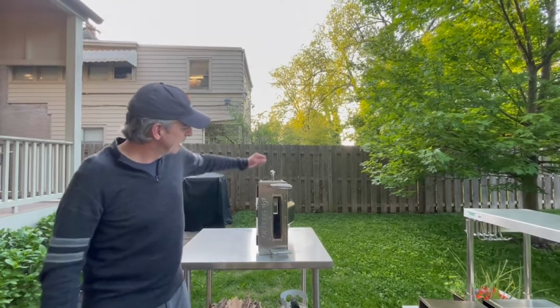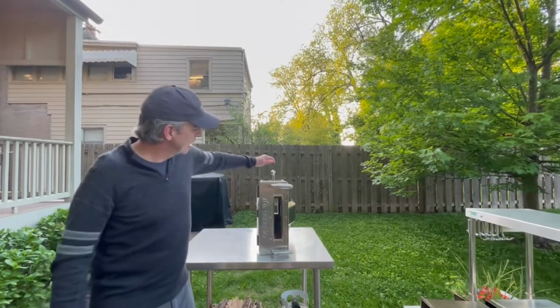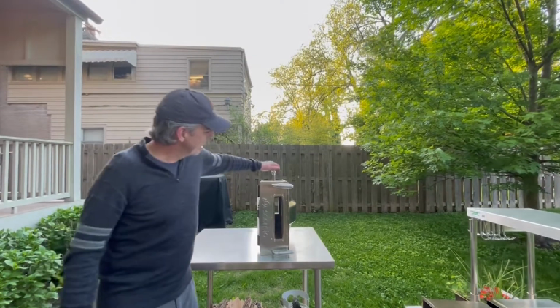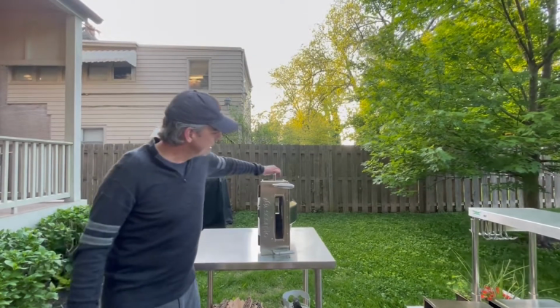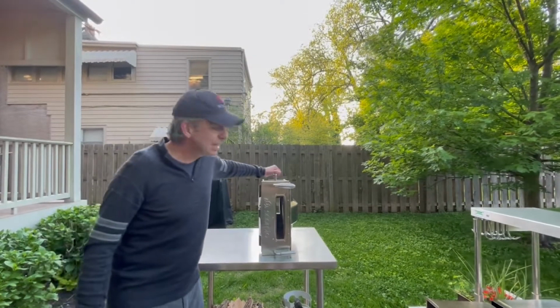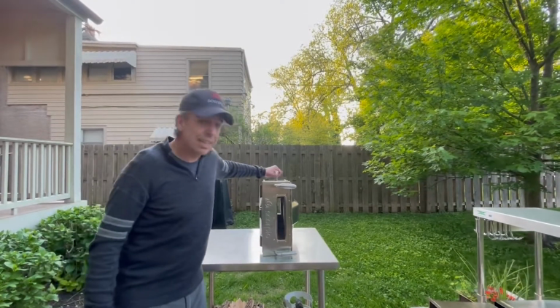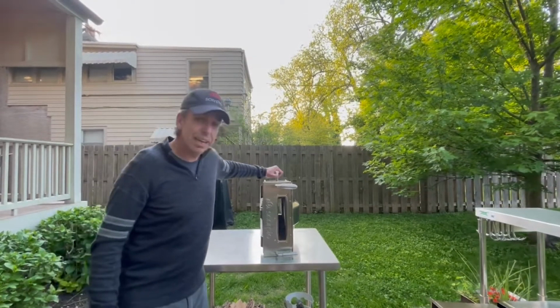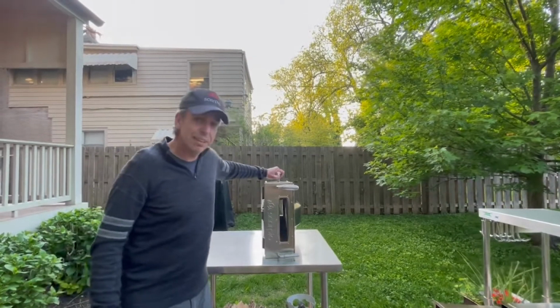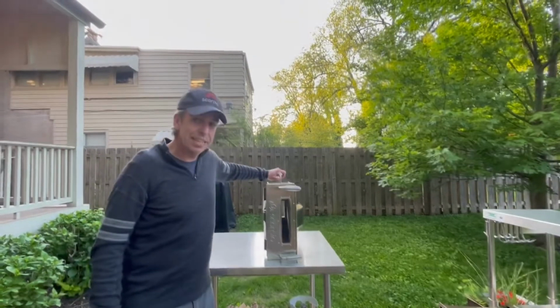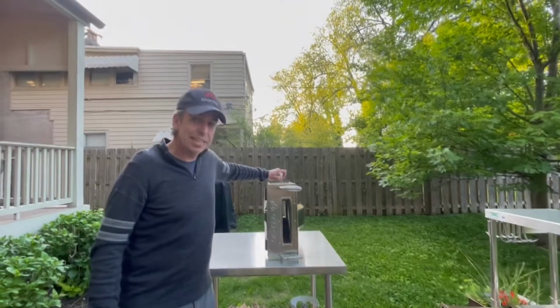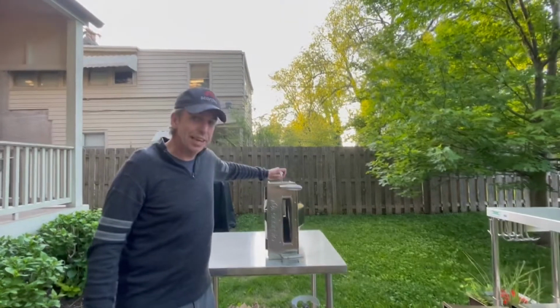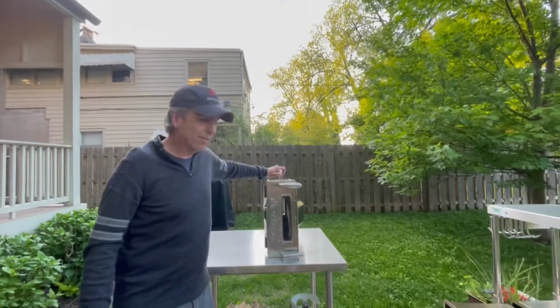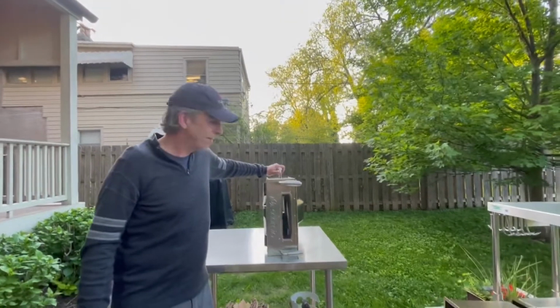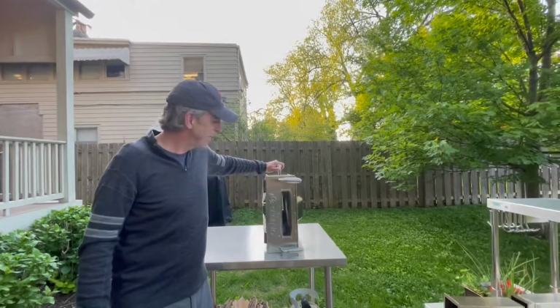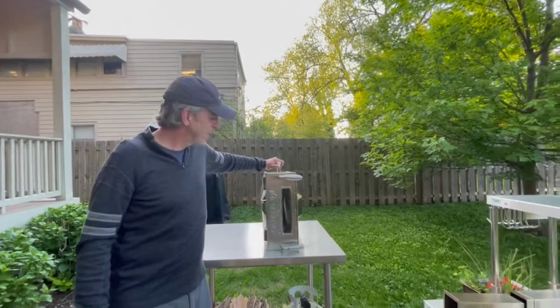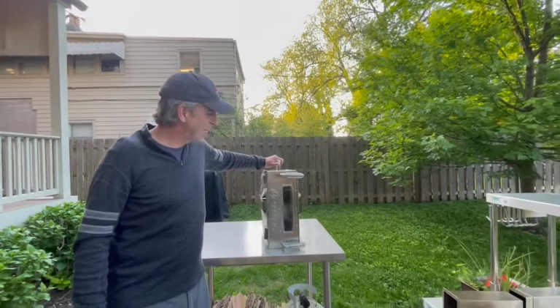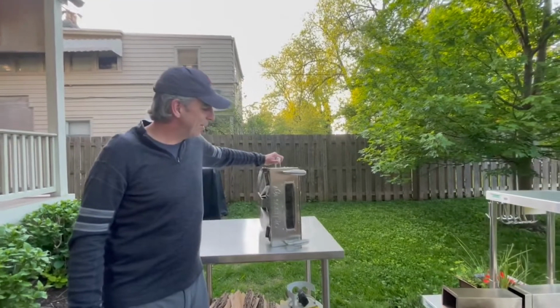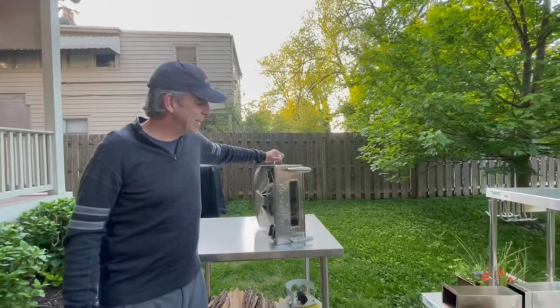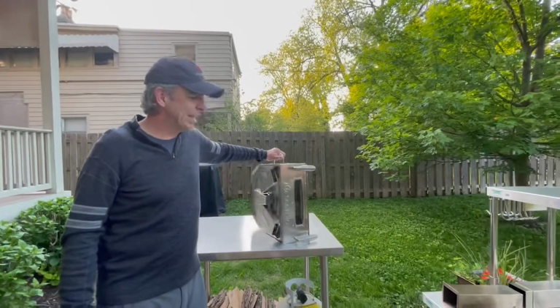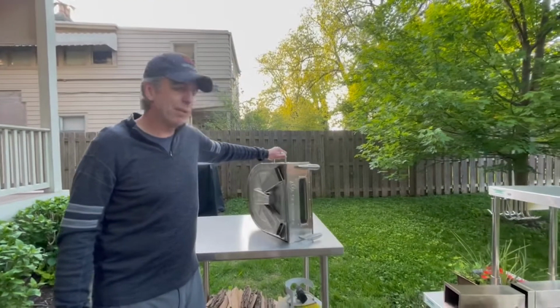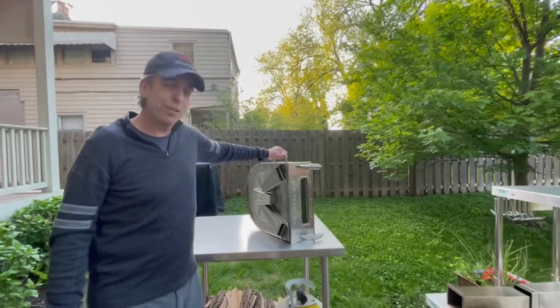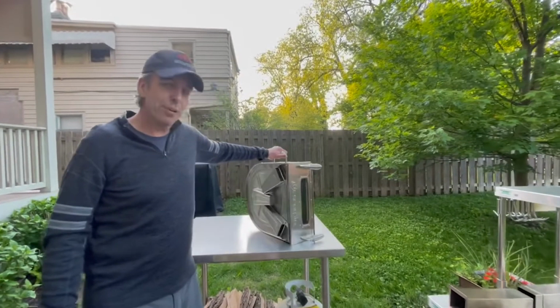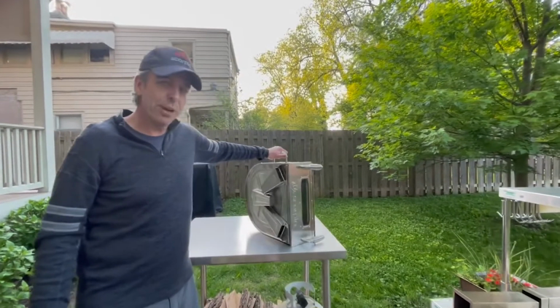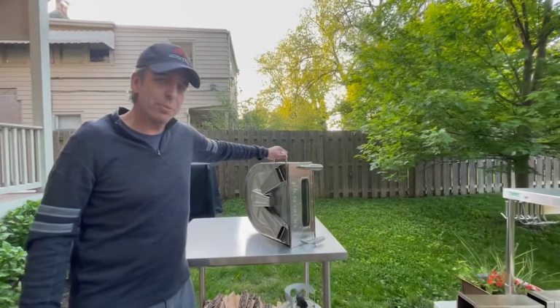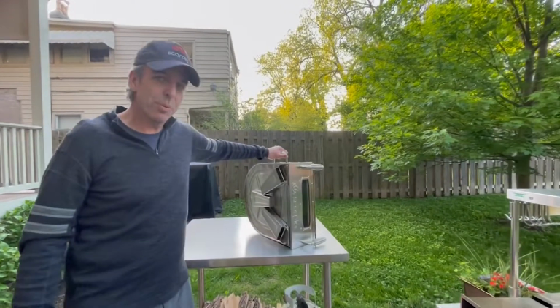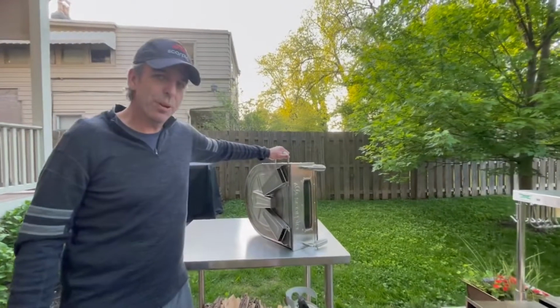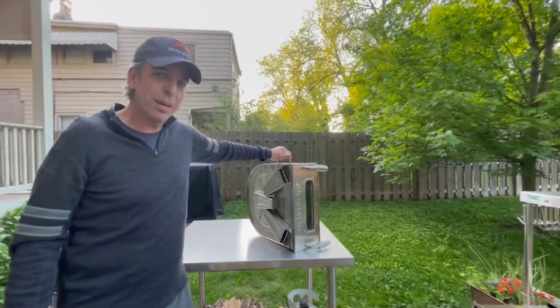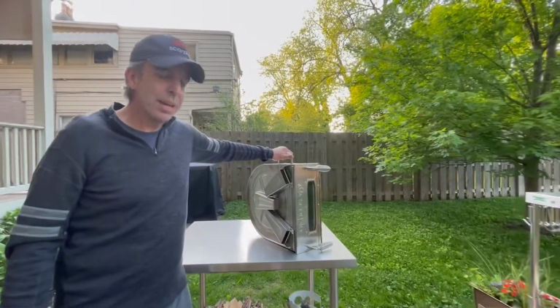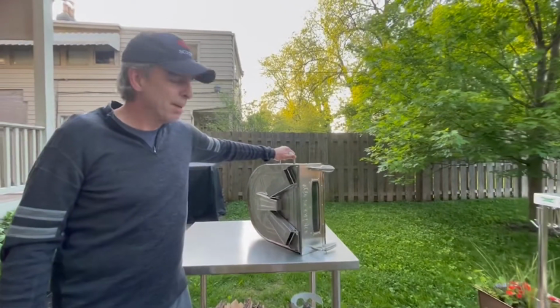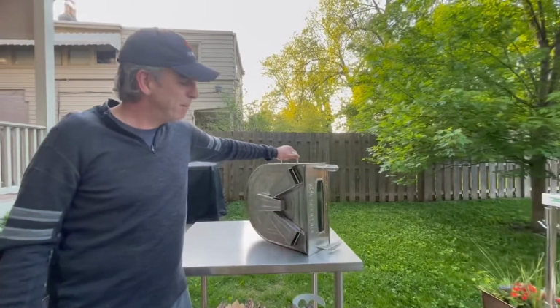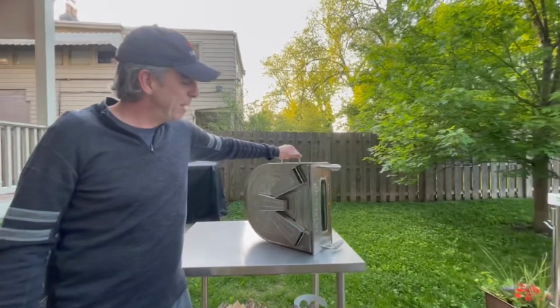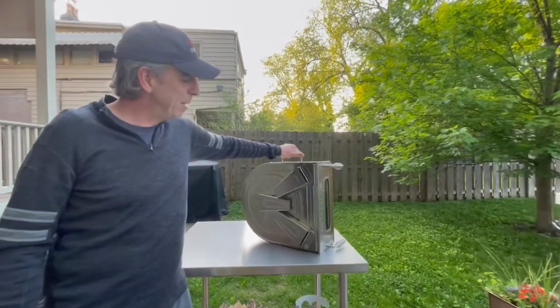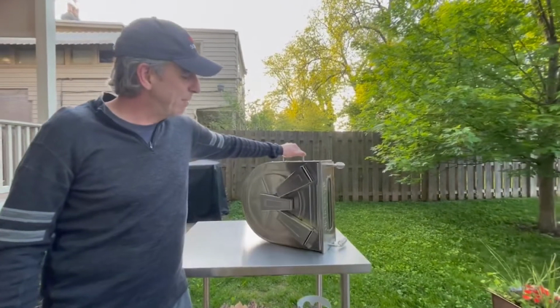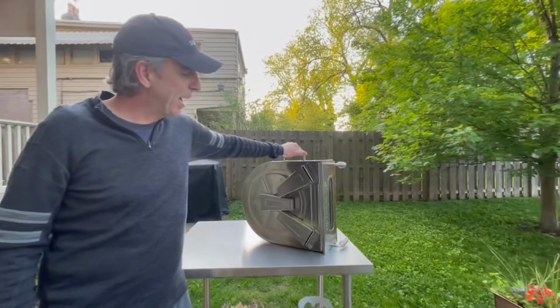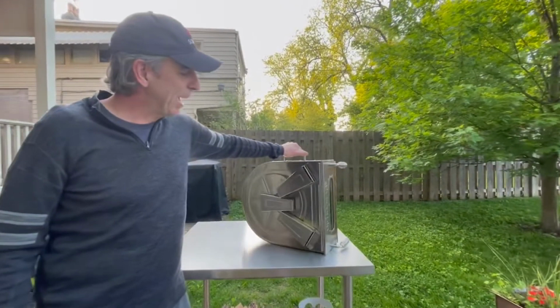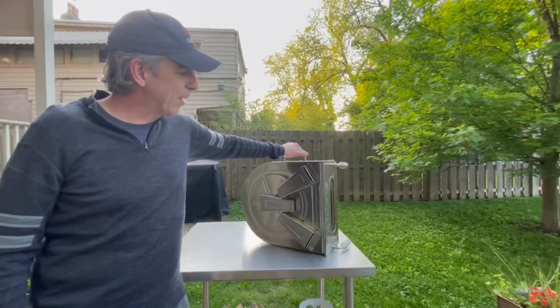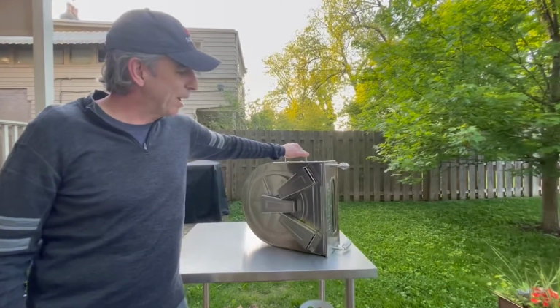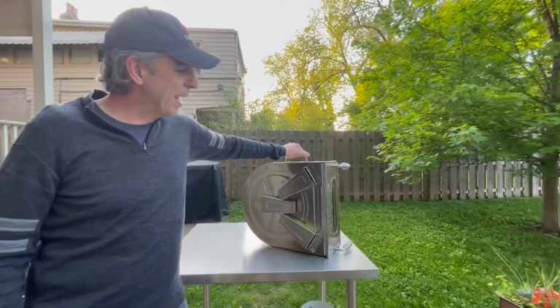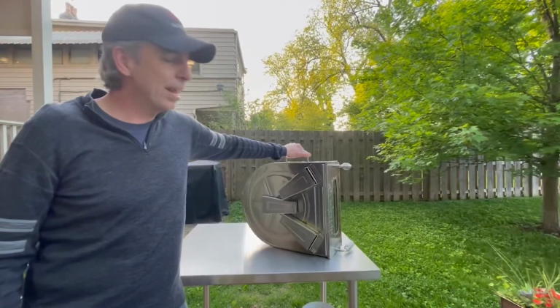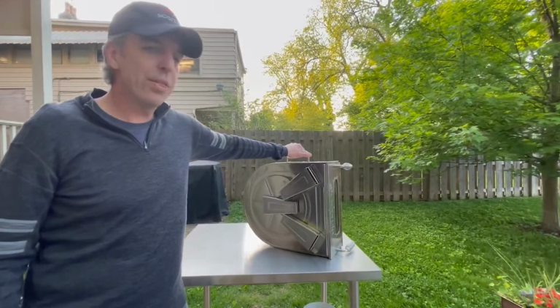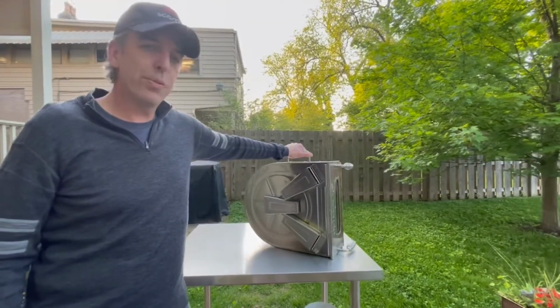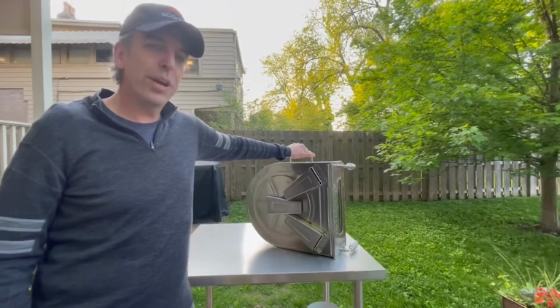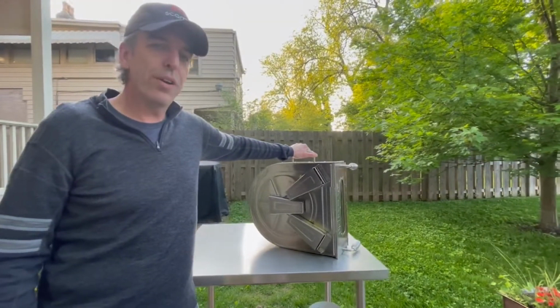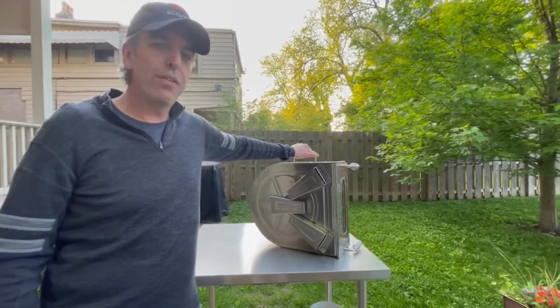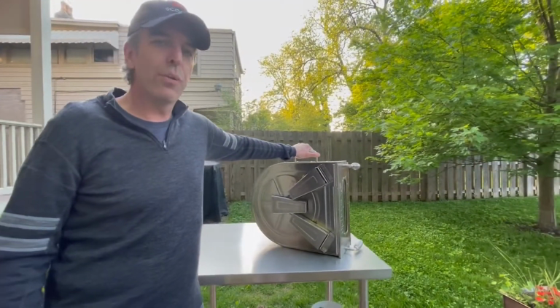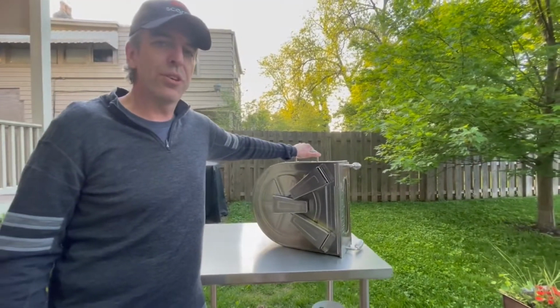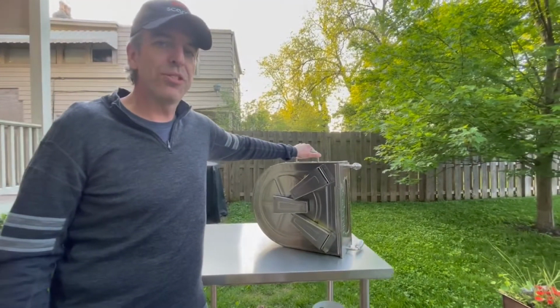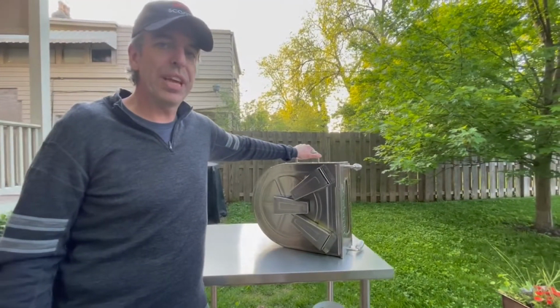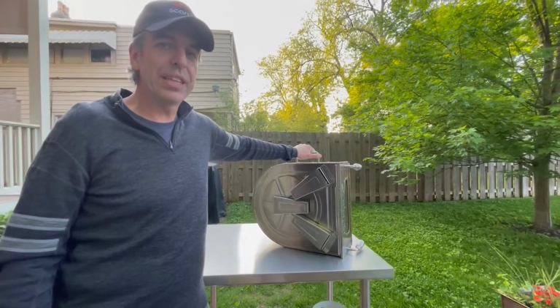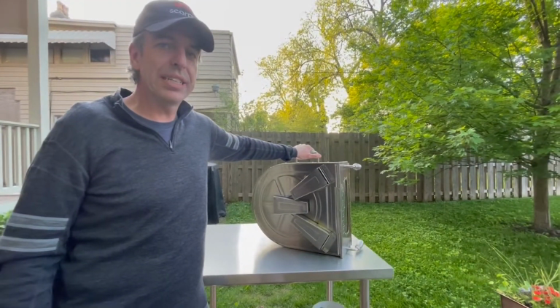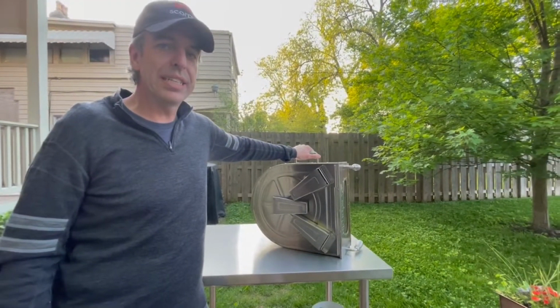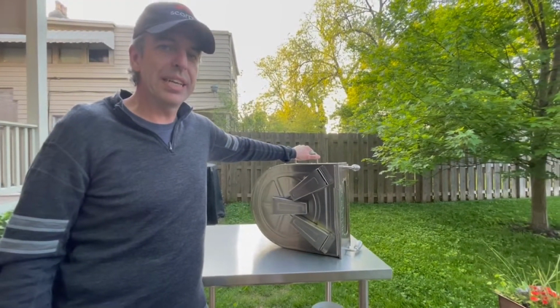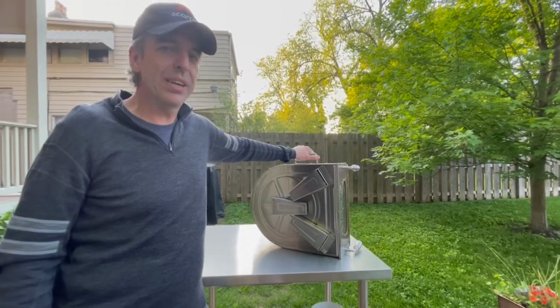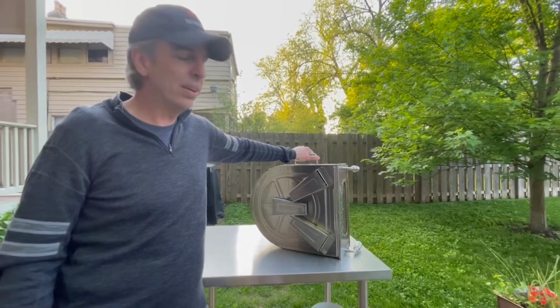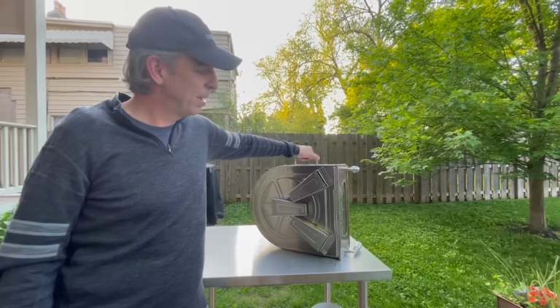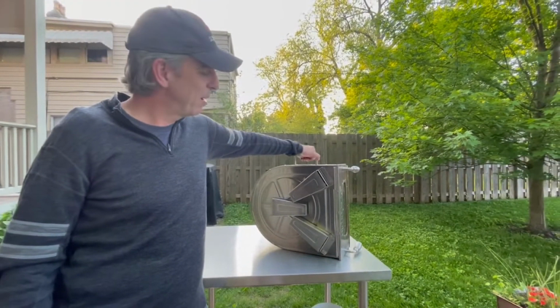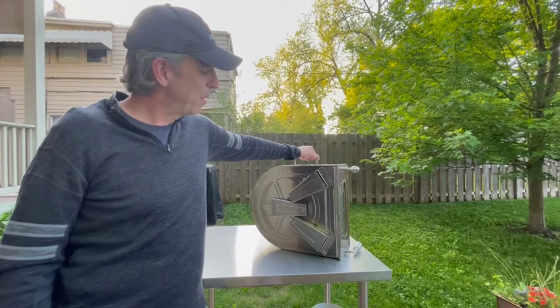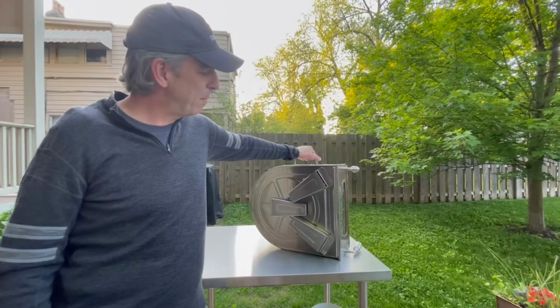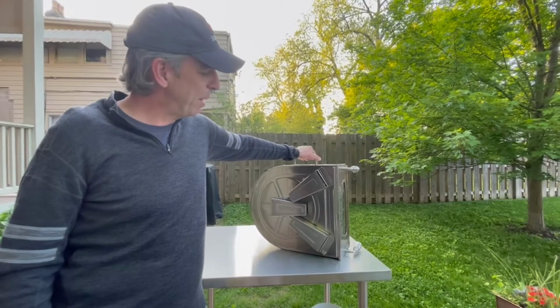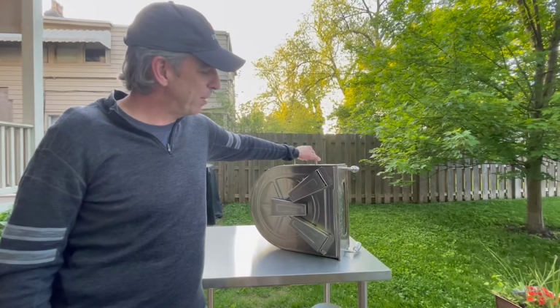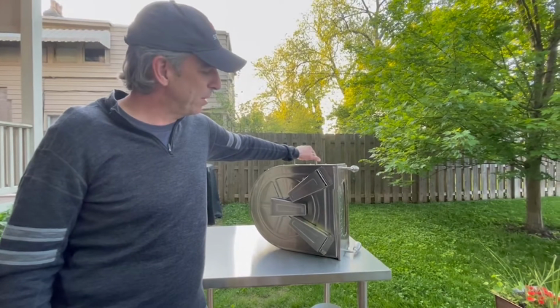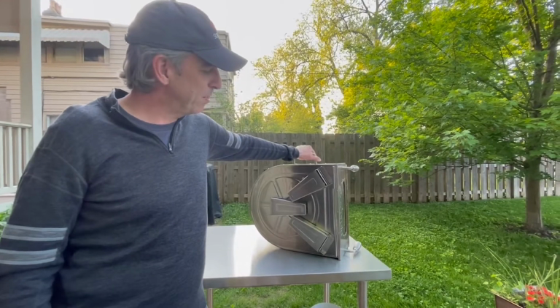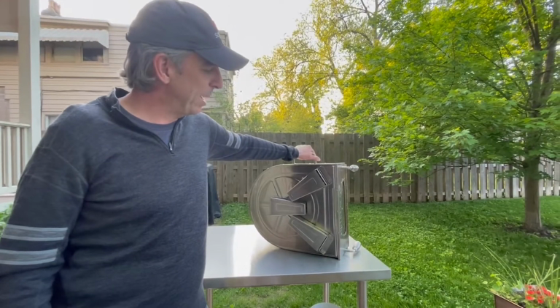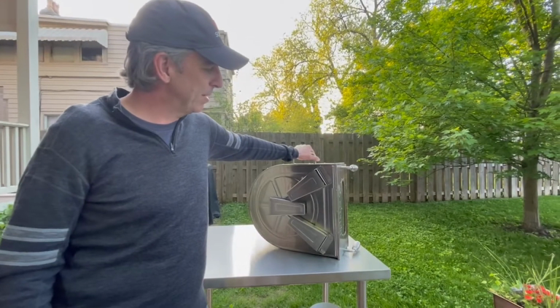This is the oven itself, currently set up for transport, made up of high grade 304 stainless steel, about 30 pounds.